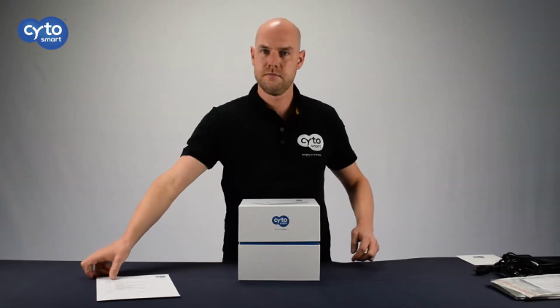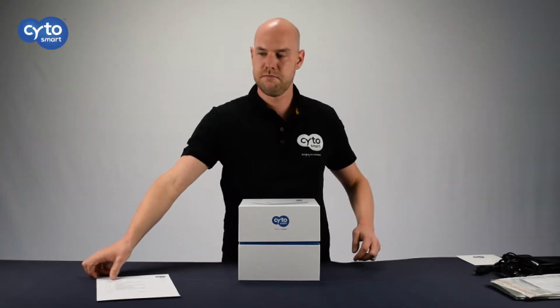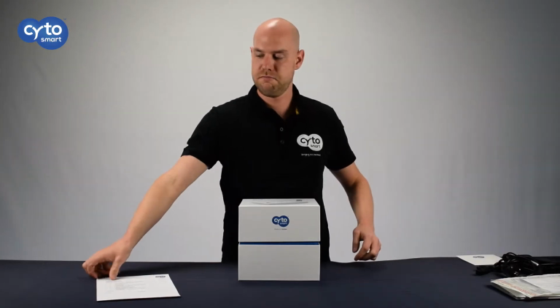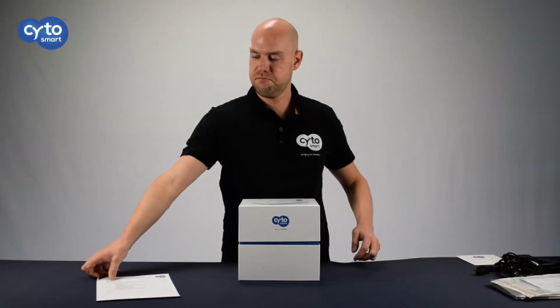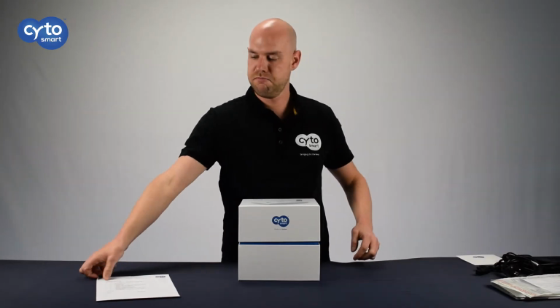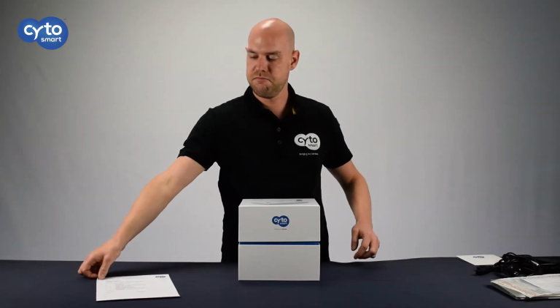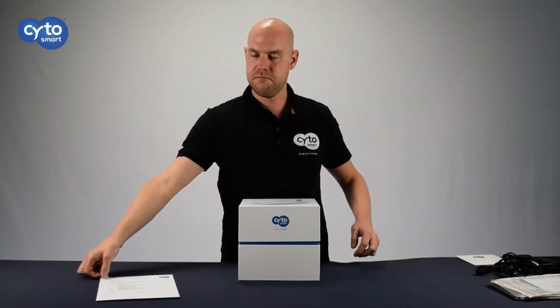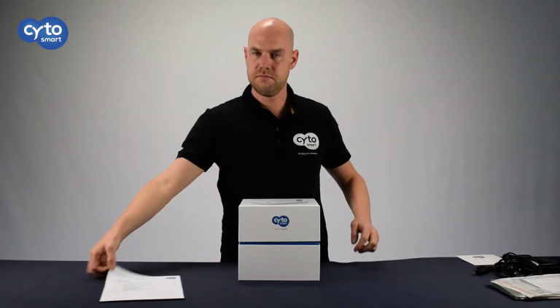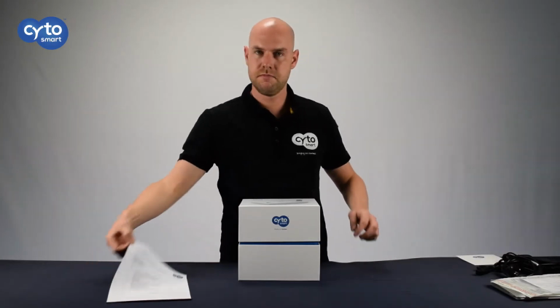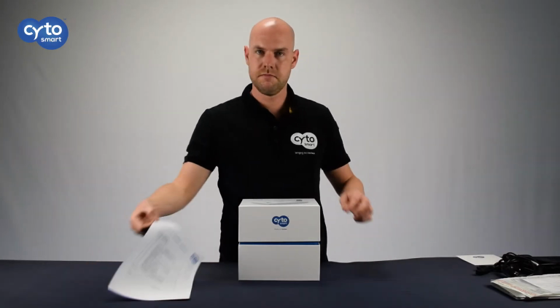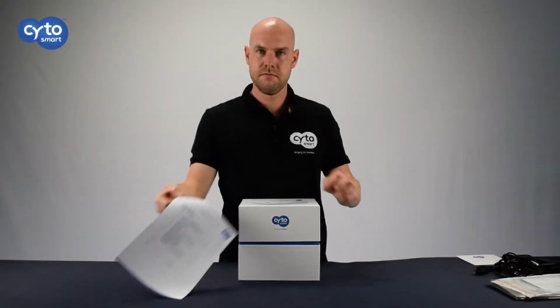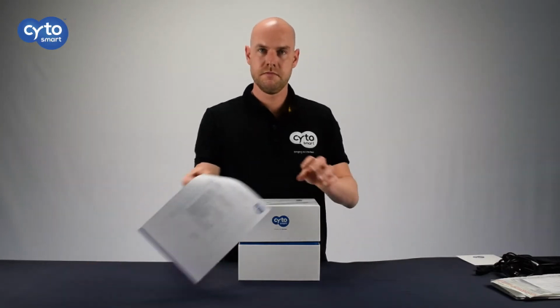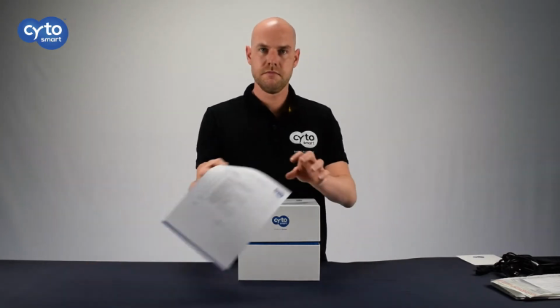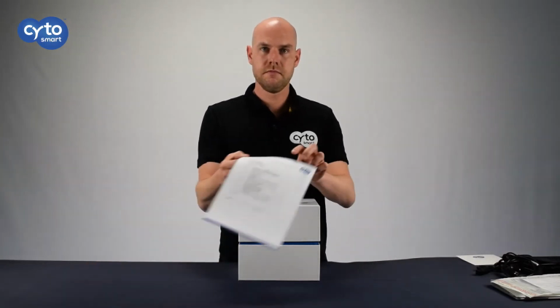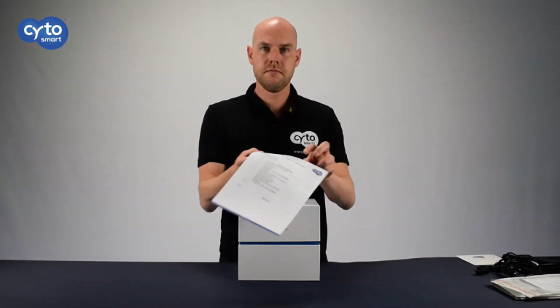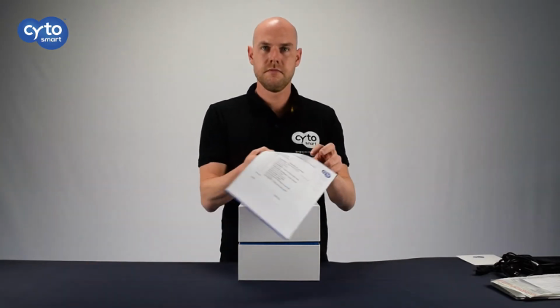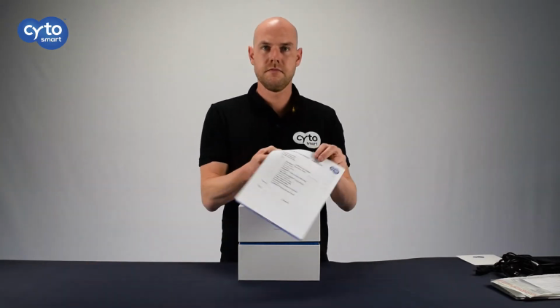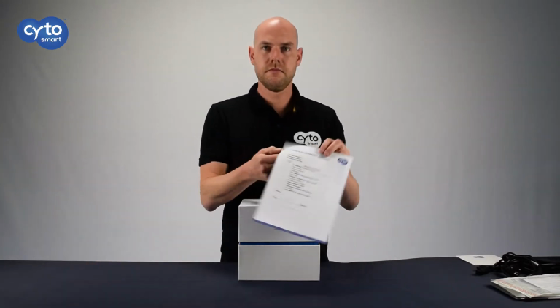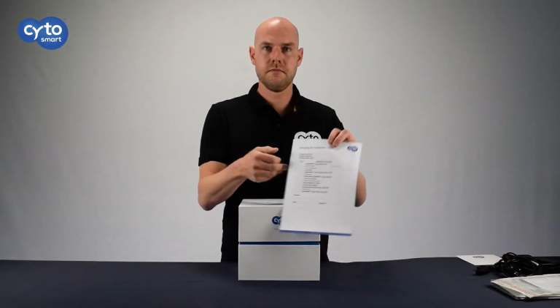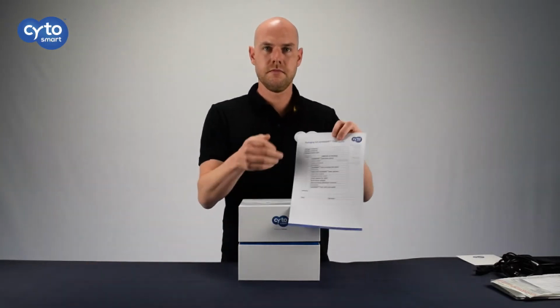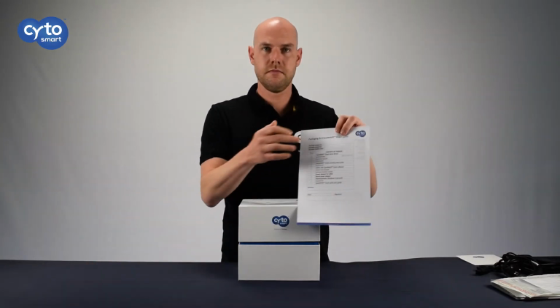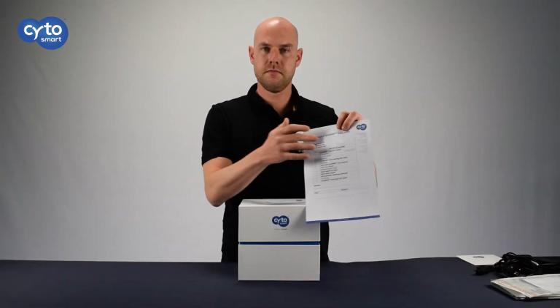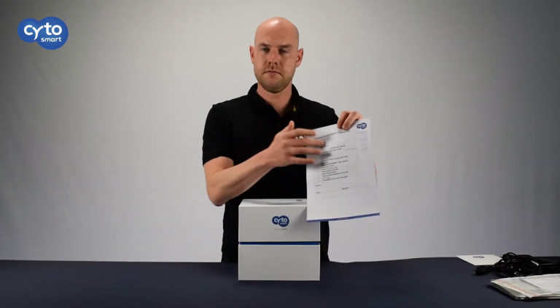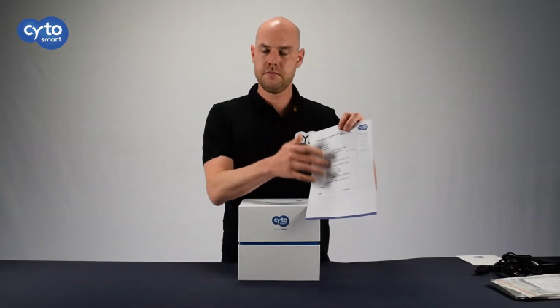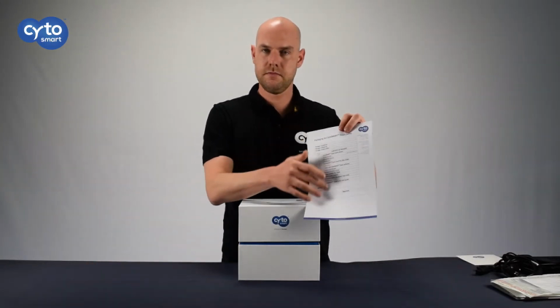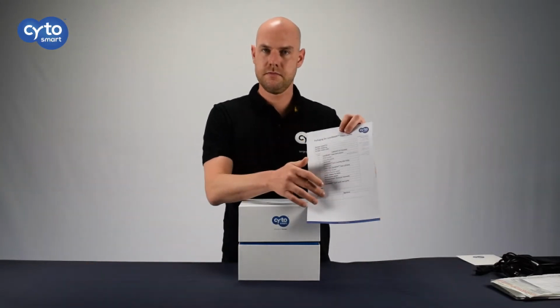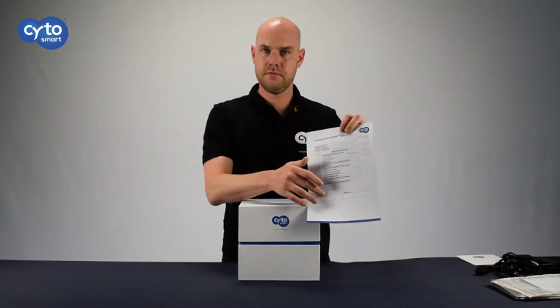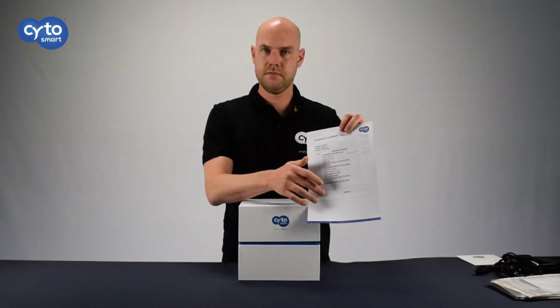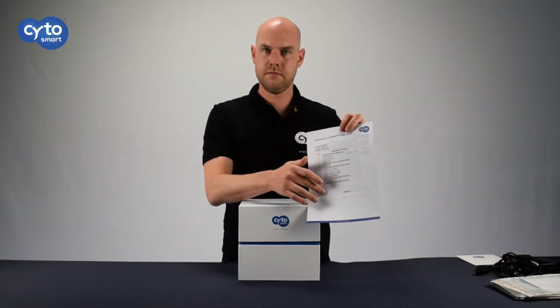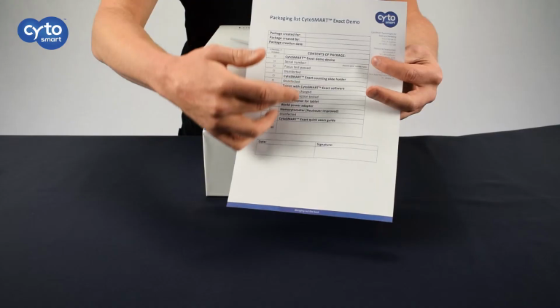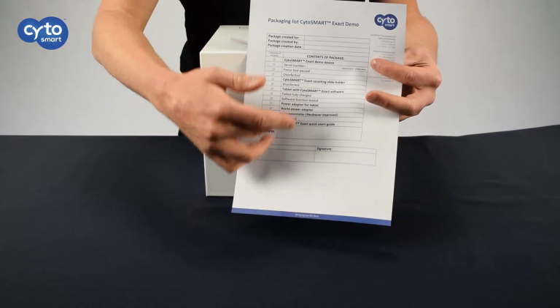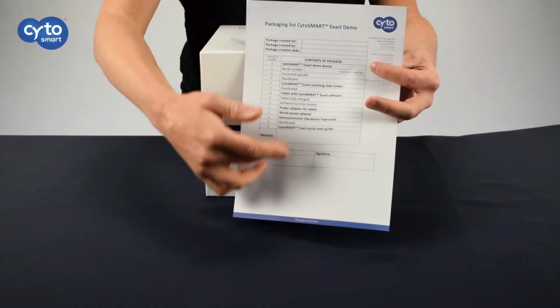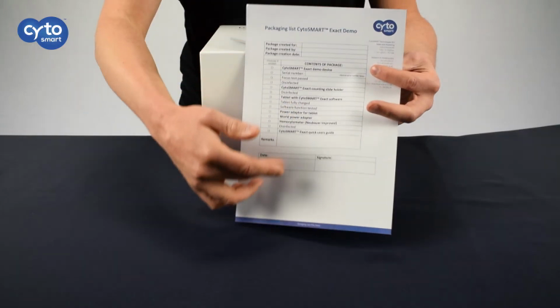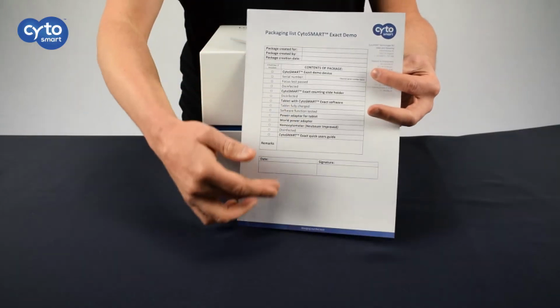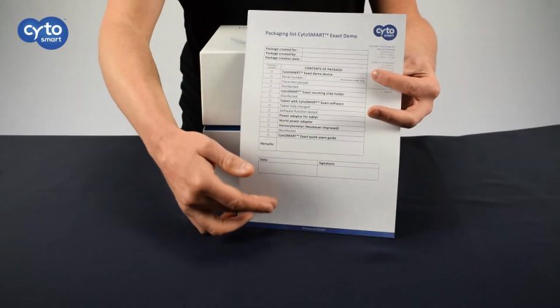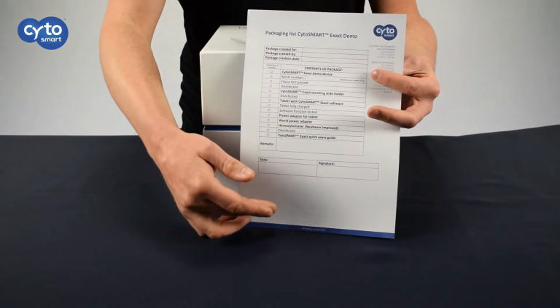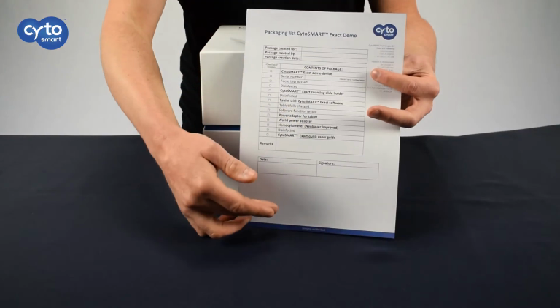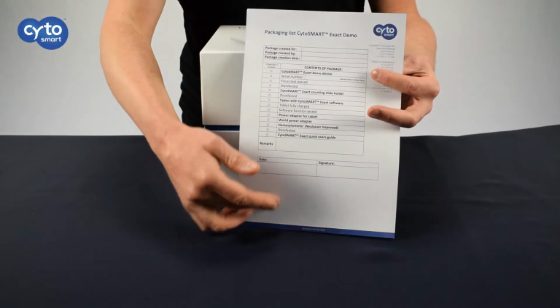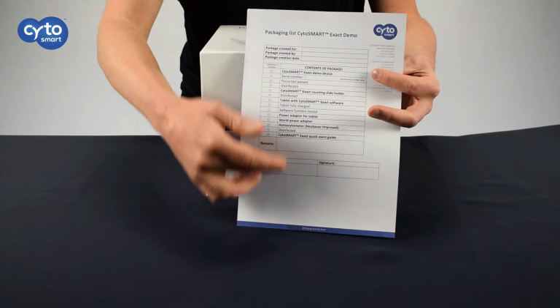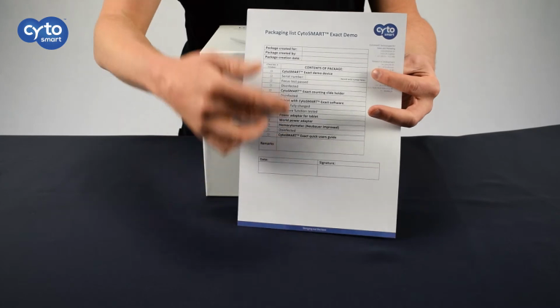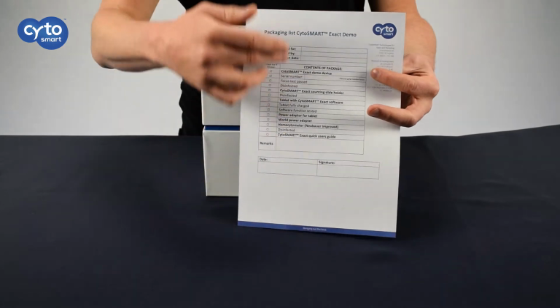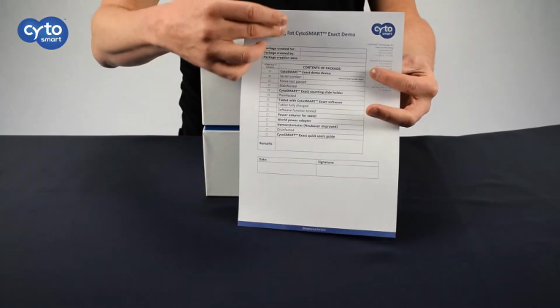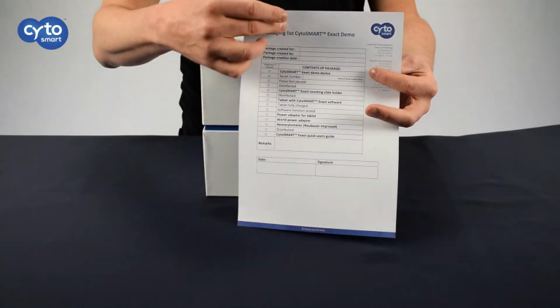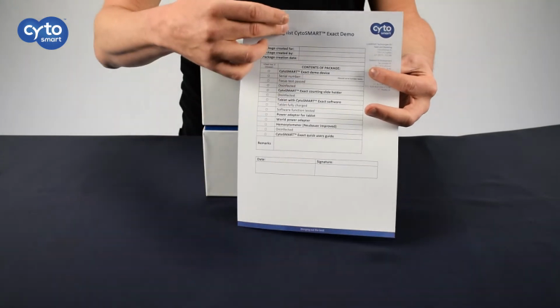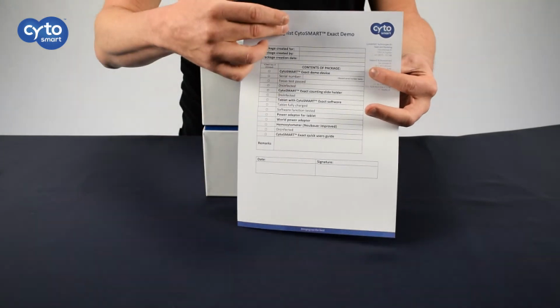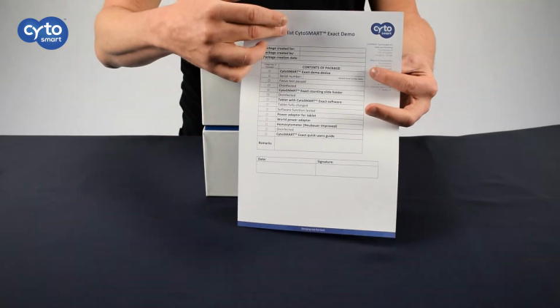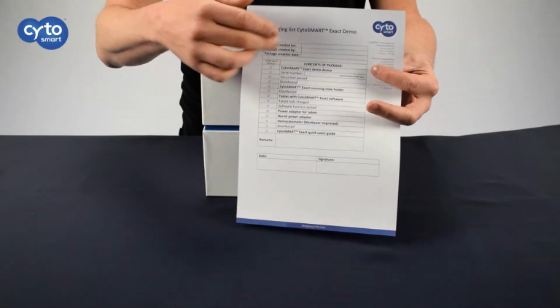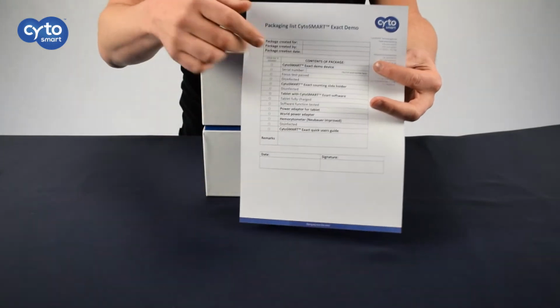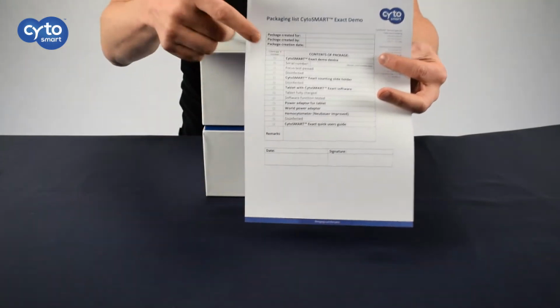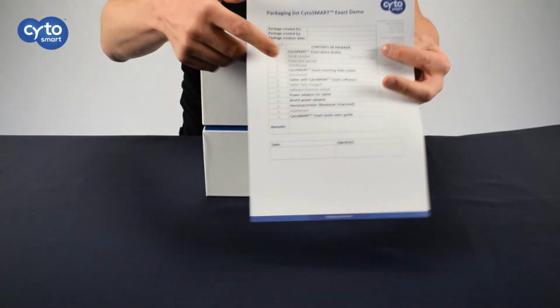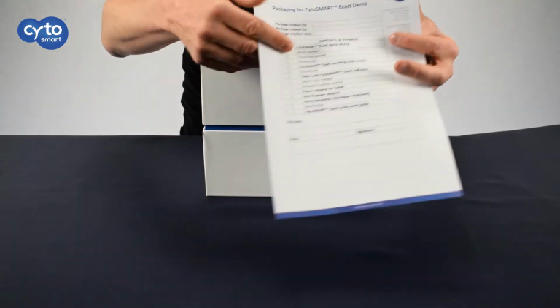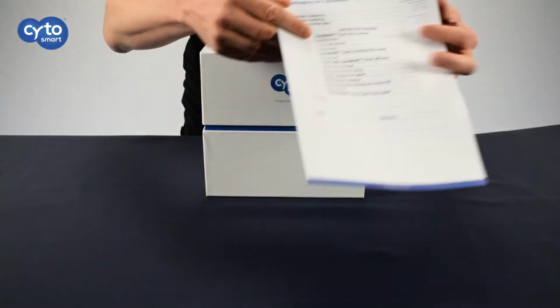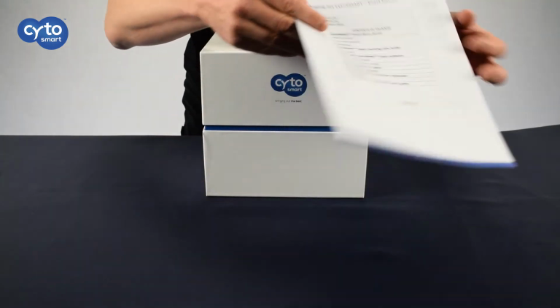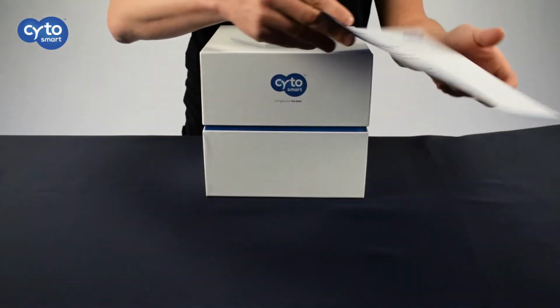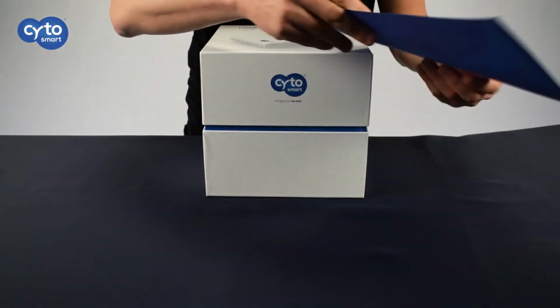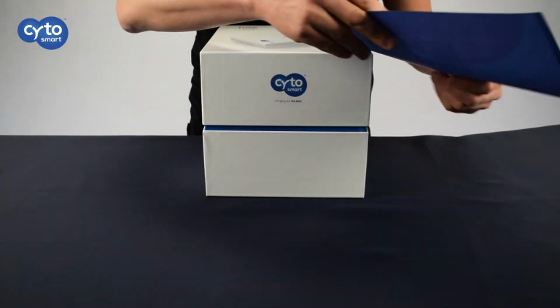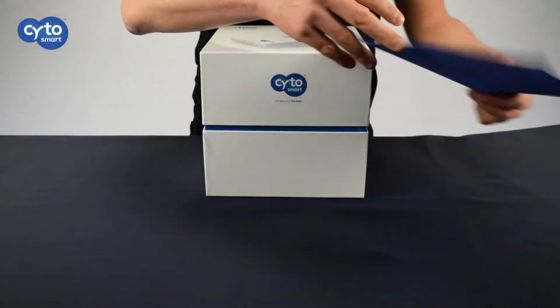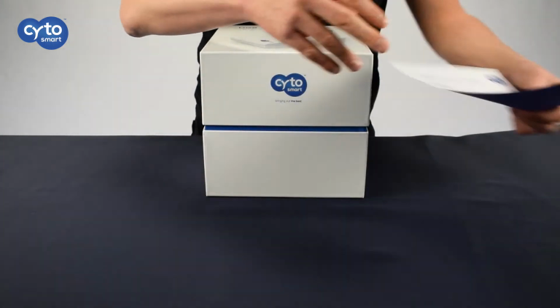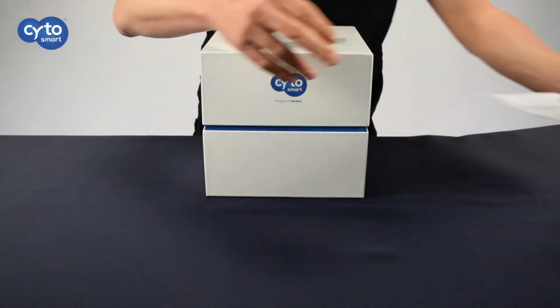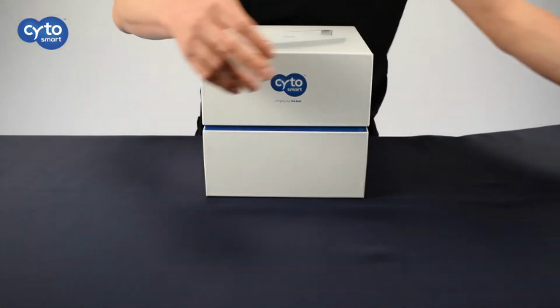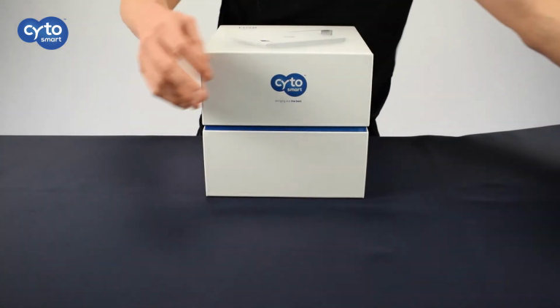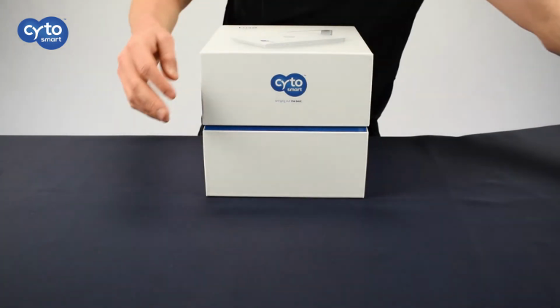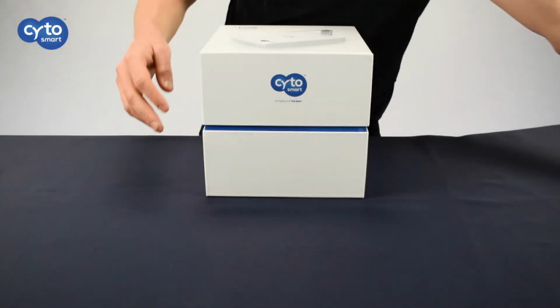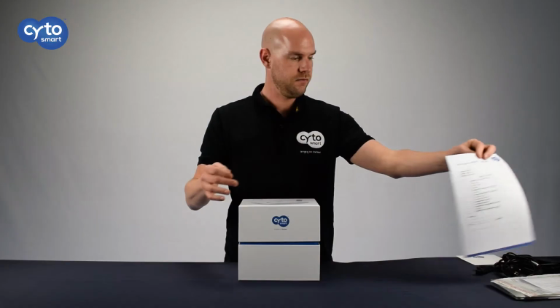Lastly, you will find the packaging checklist, ensuring that you have the correct contents and that the right contents are returned when necessary.